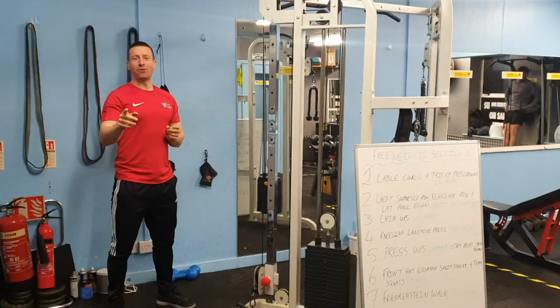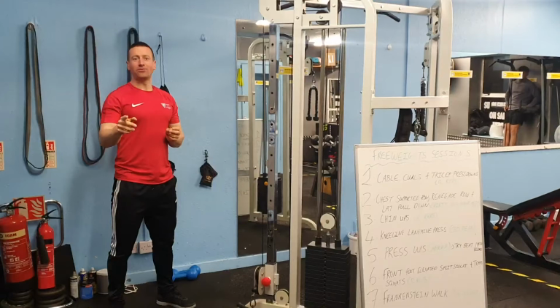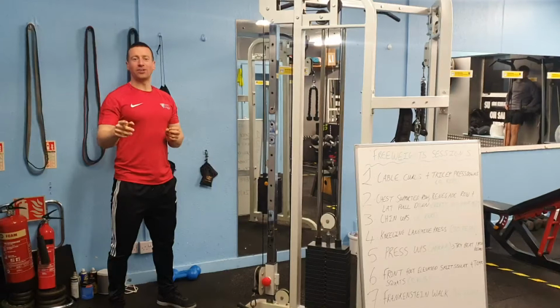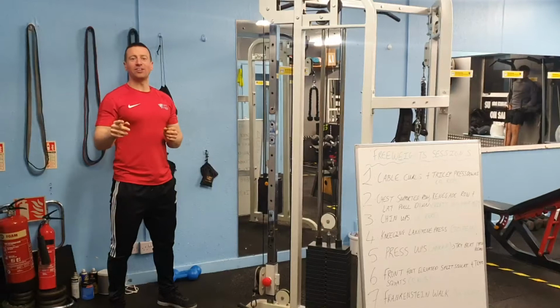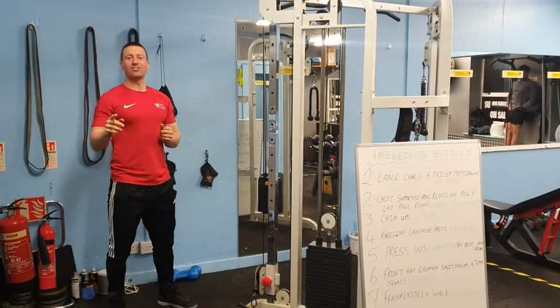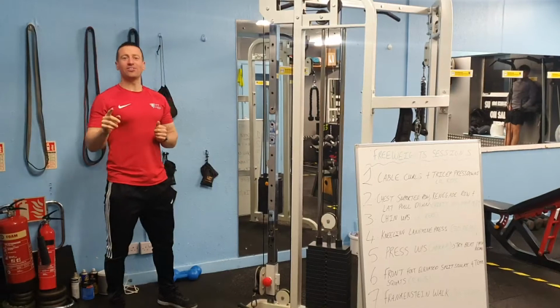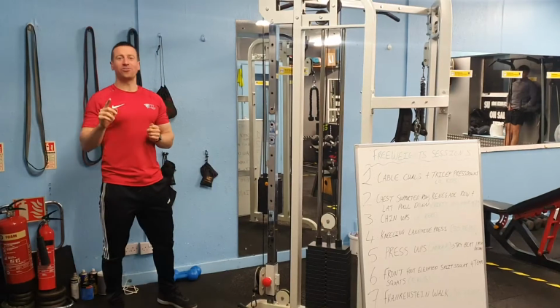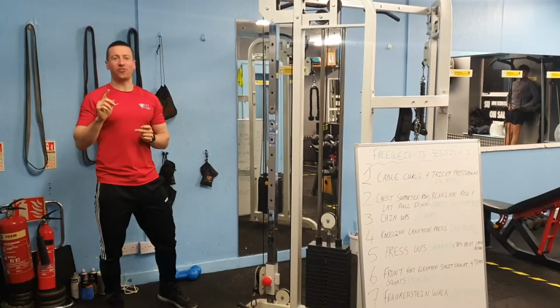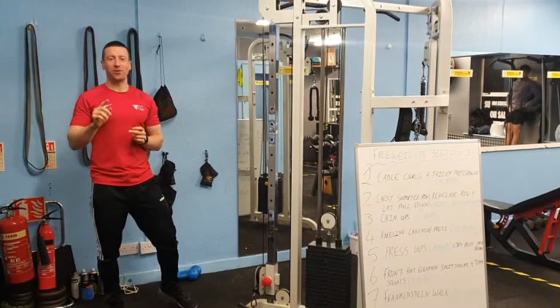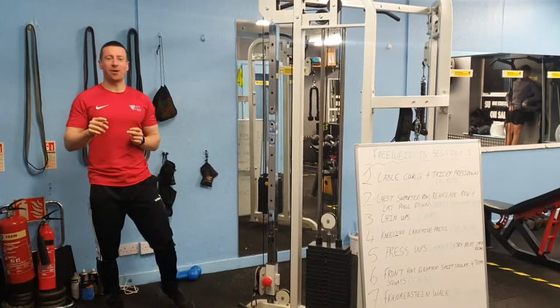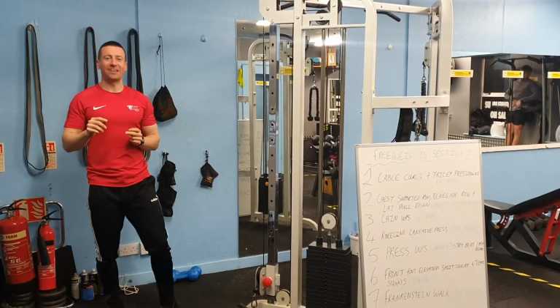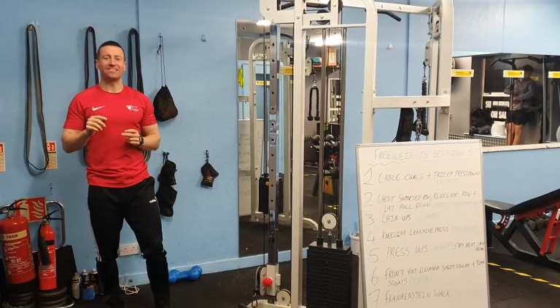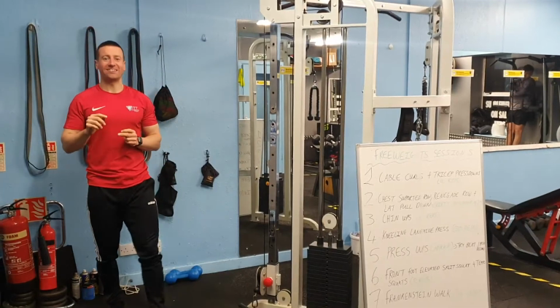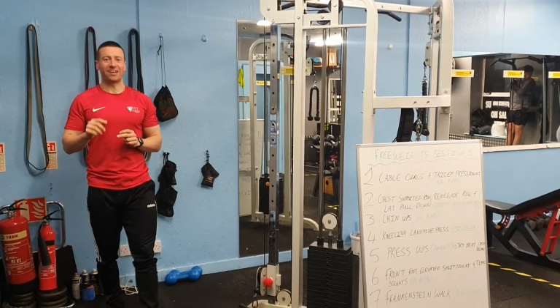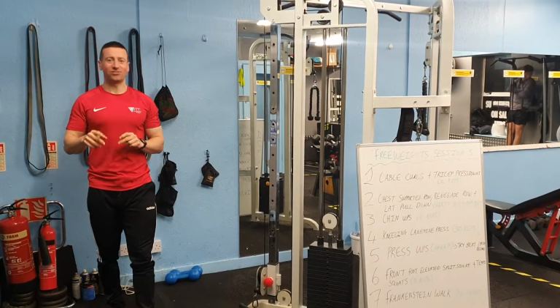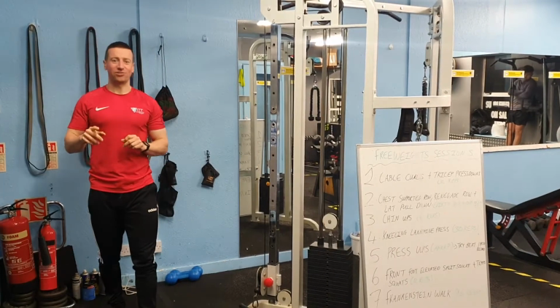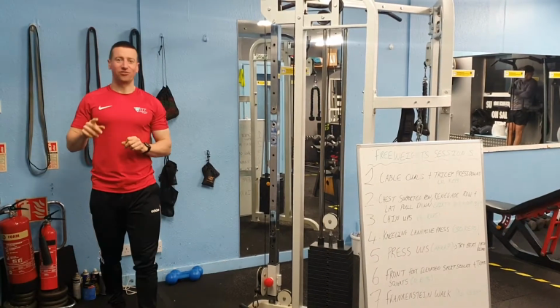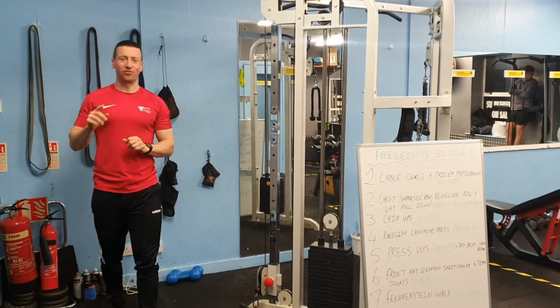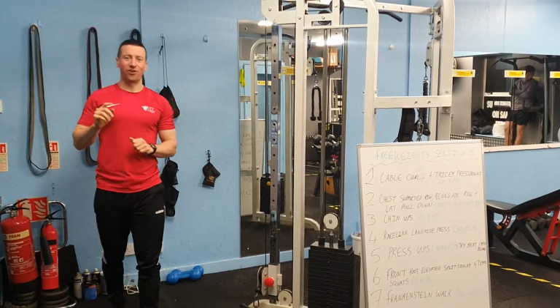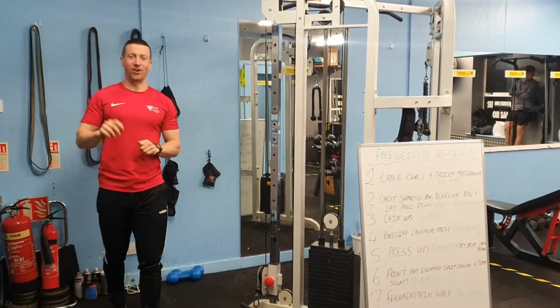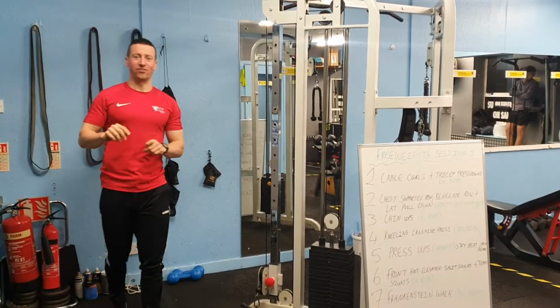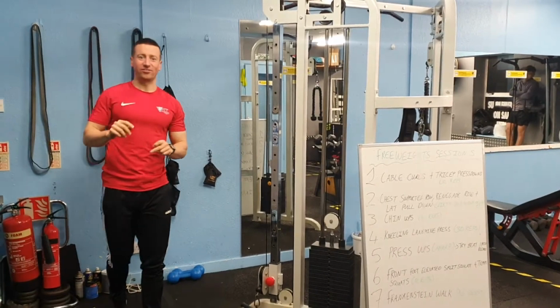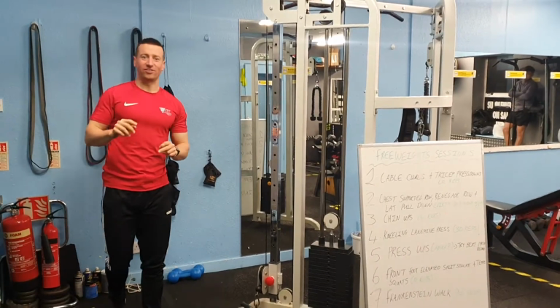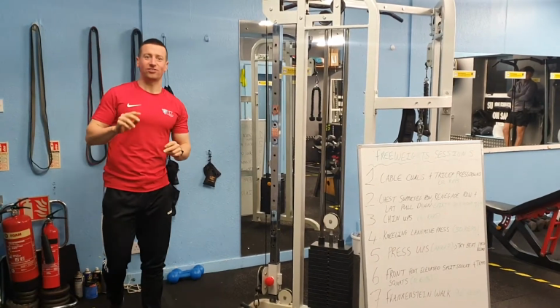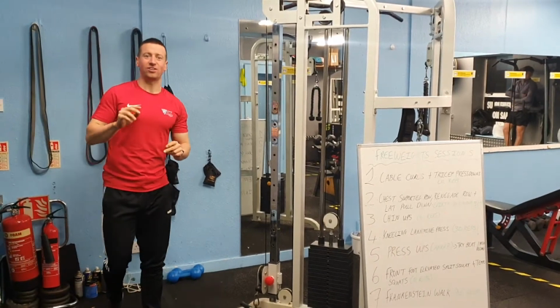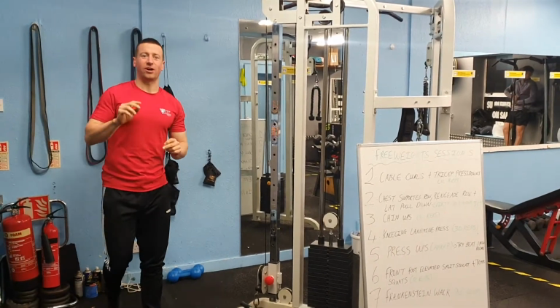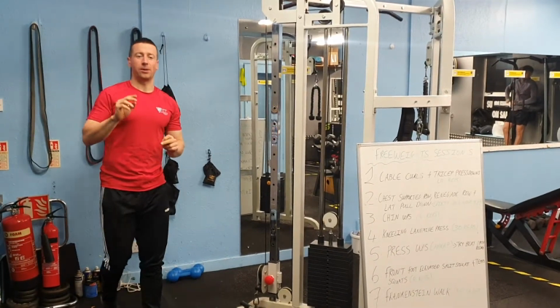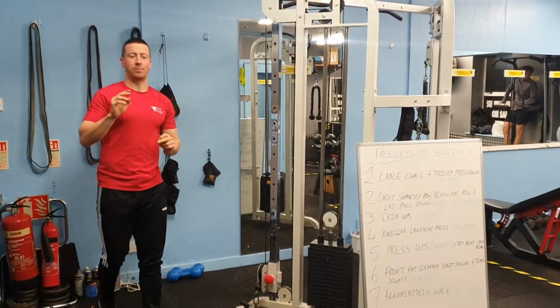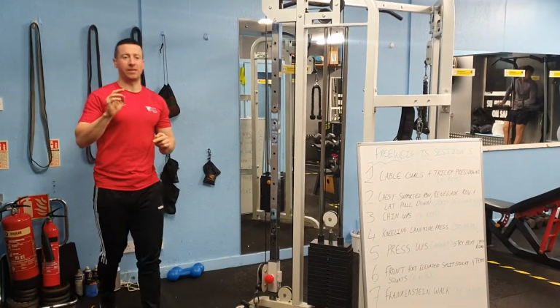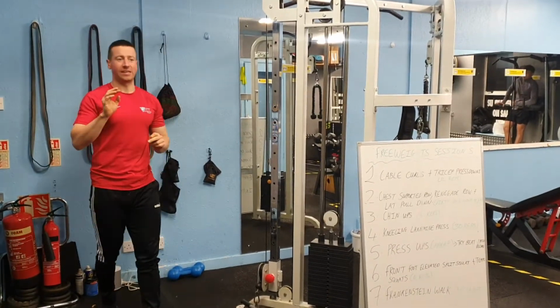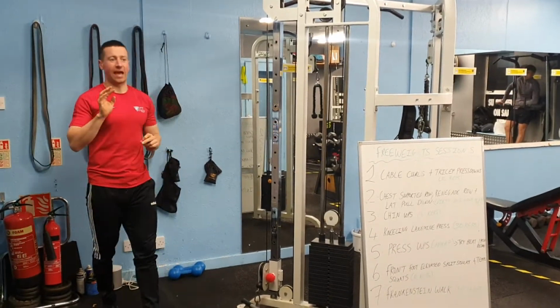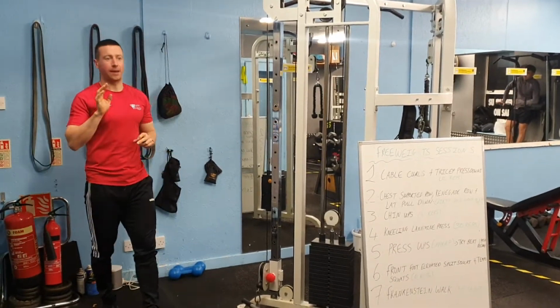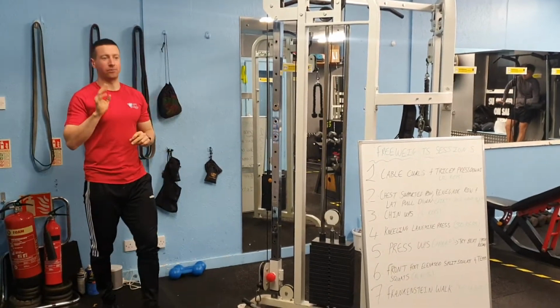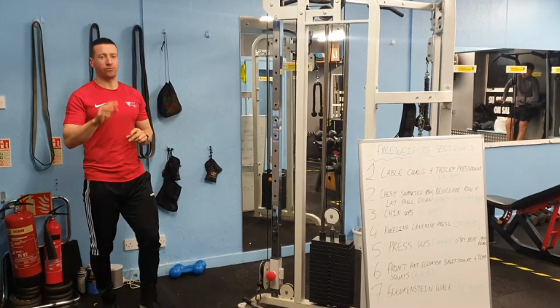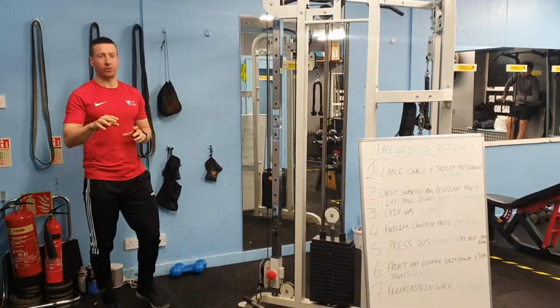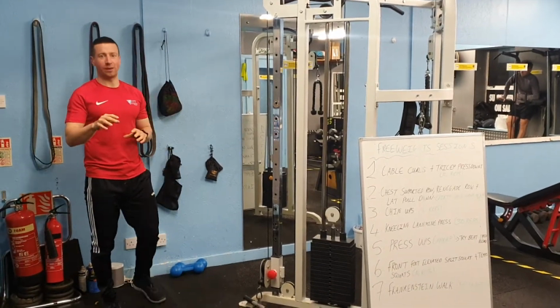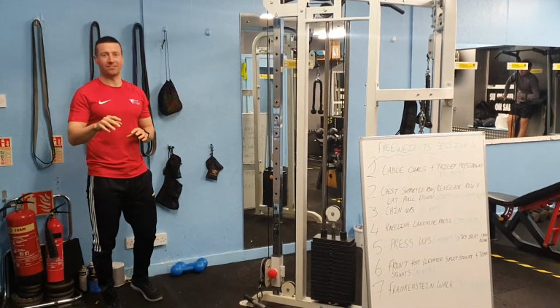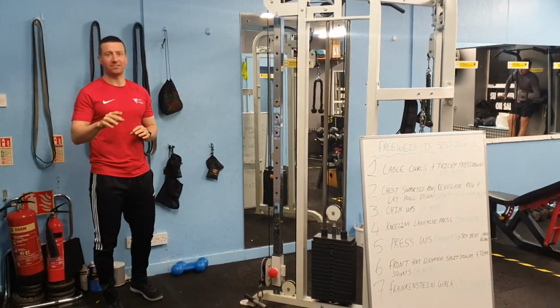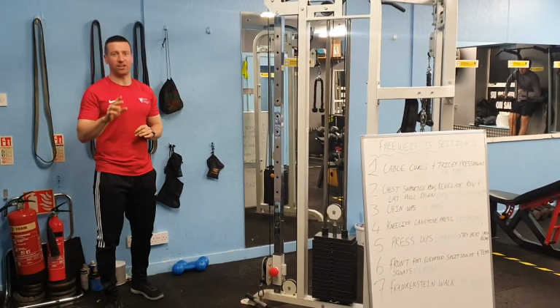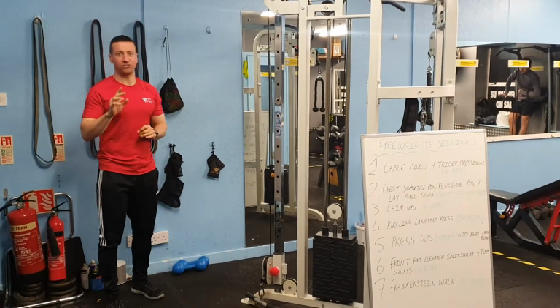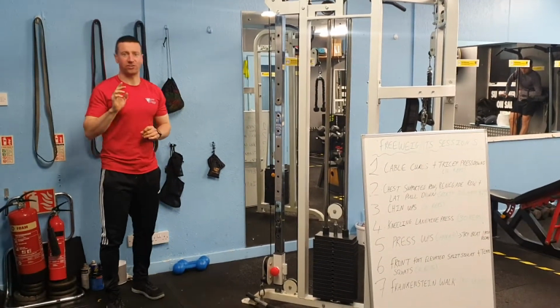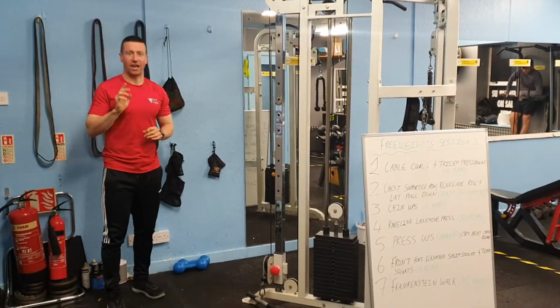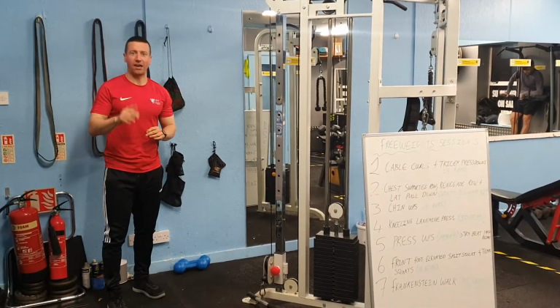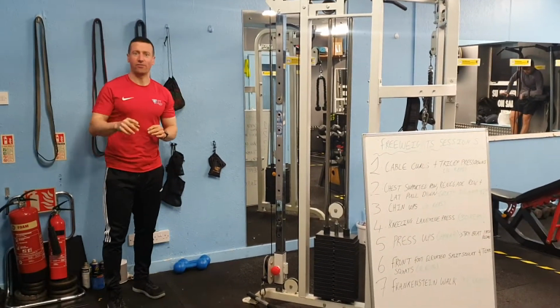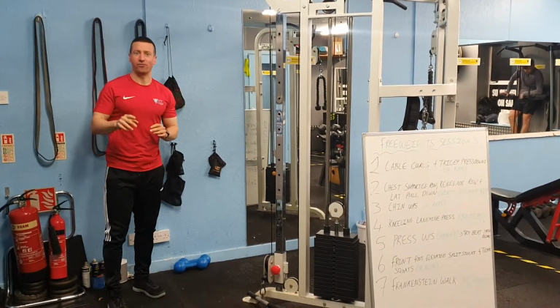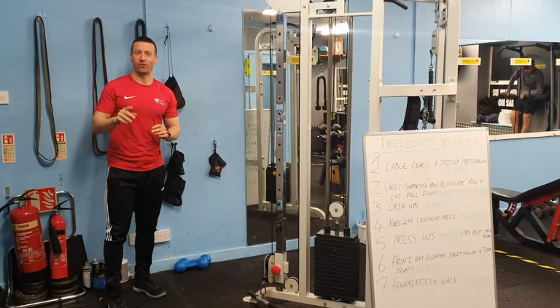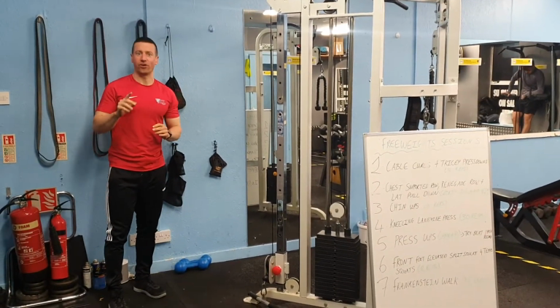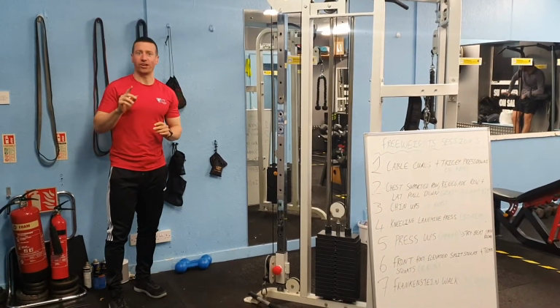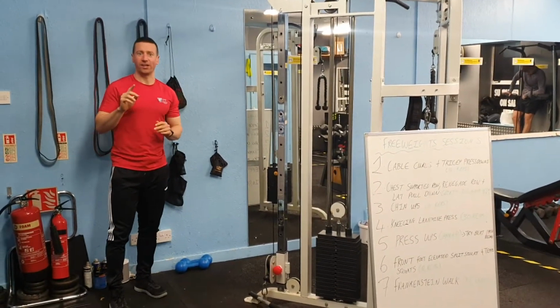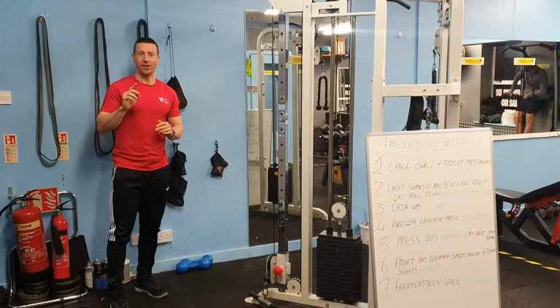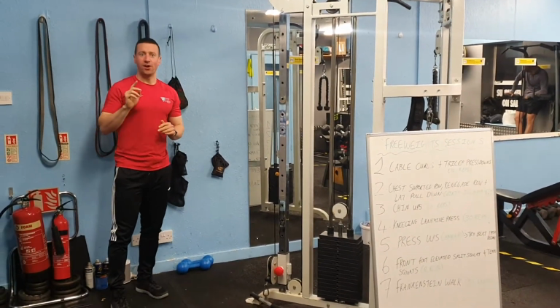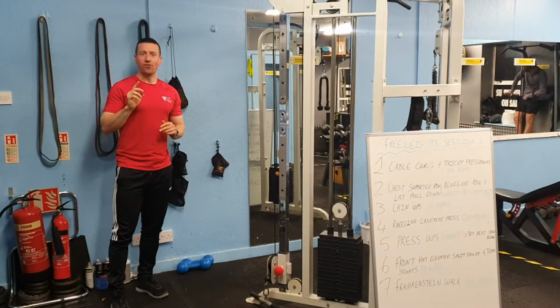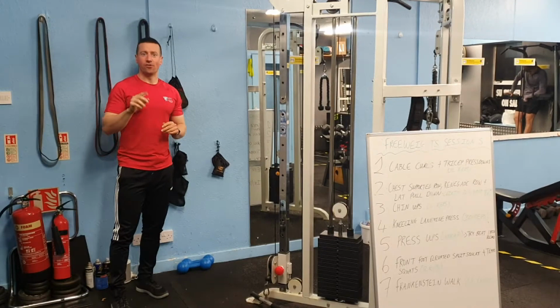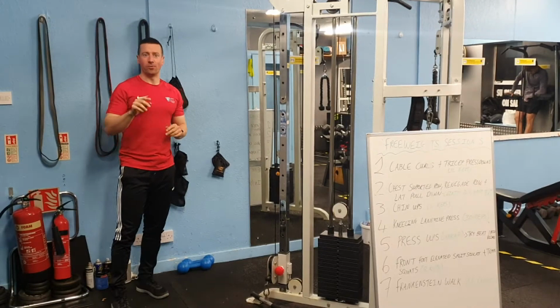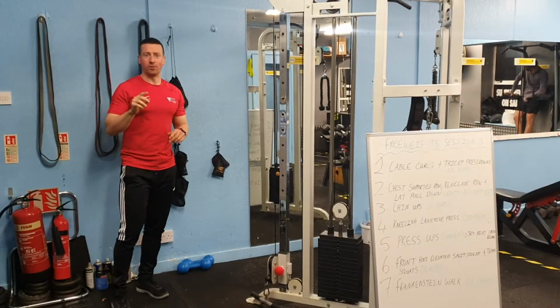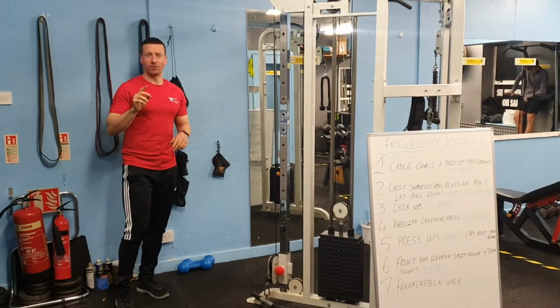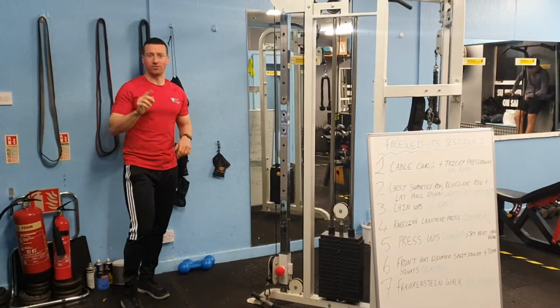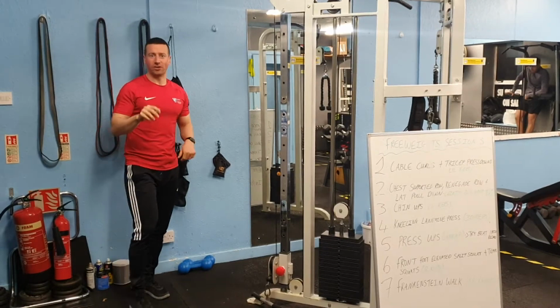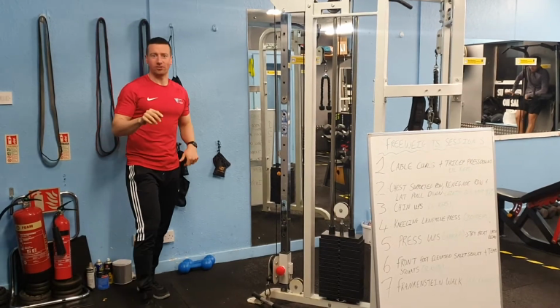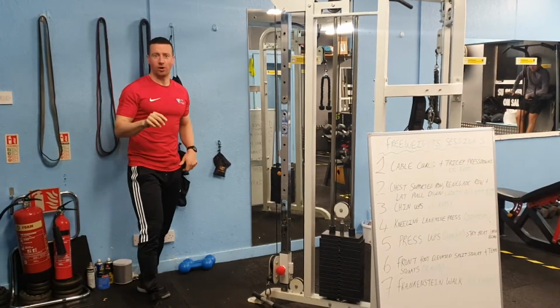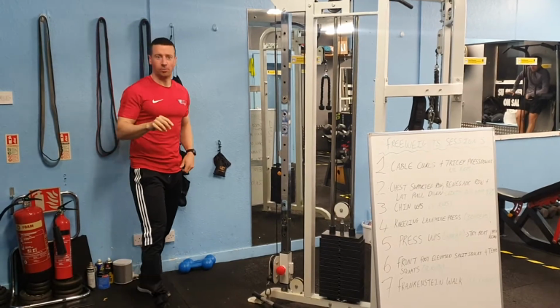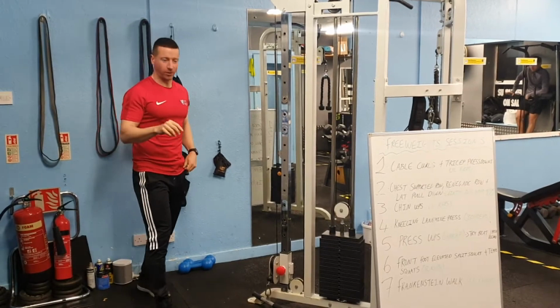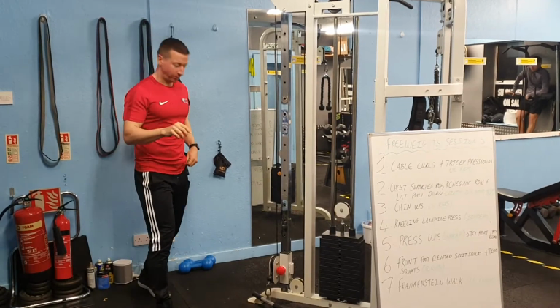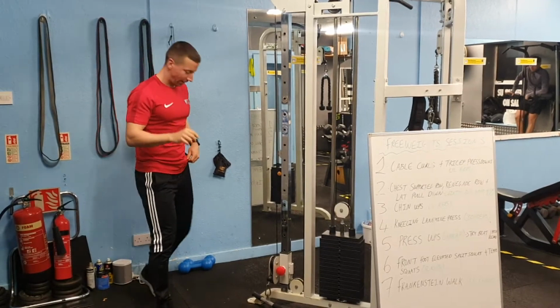Folks, this is free weight session 5. This is going to be the free weight session every Friday for the month of October.